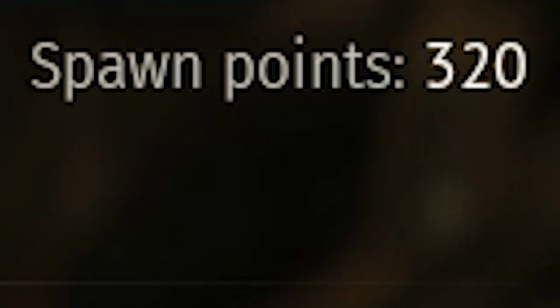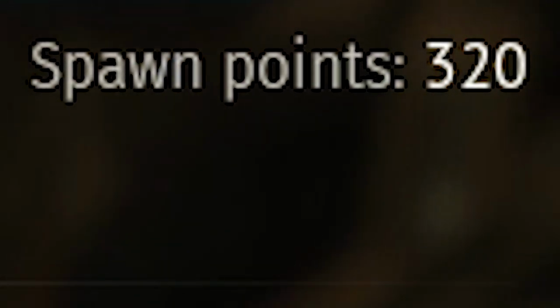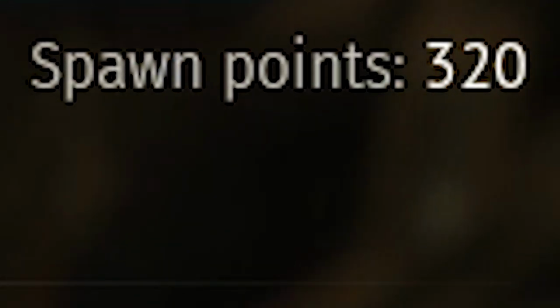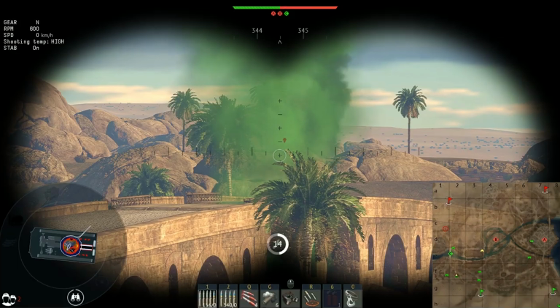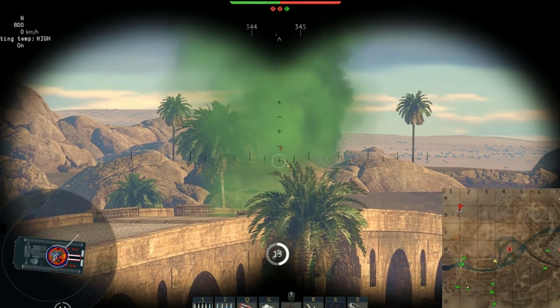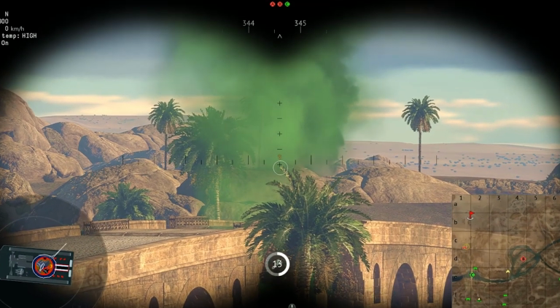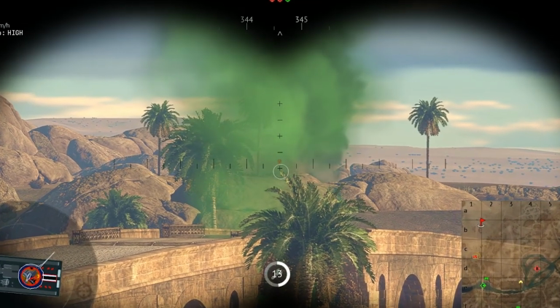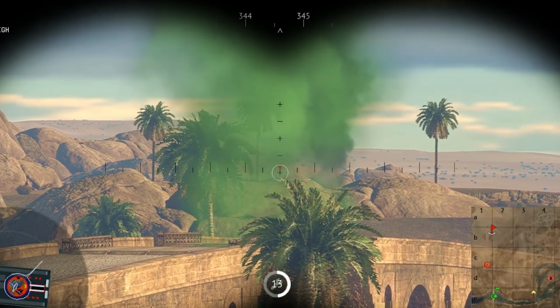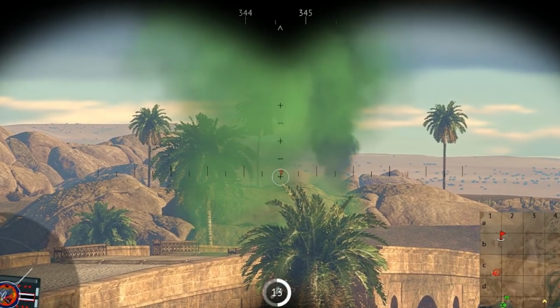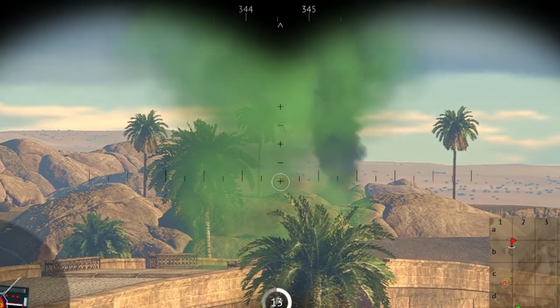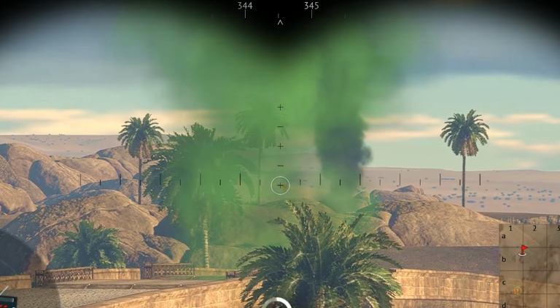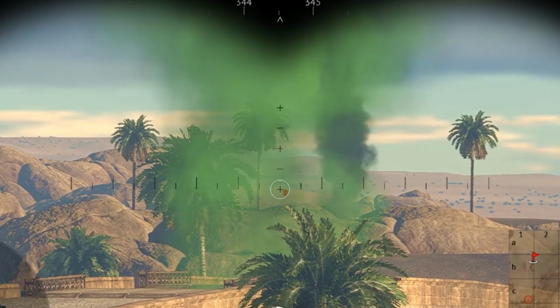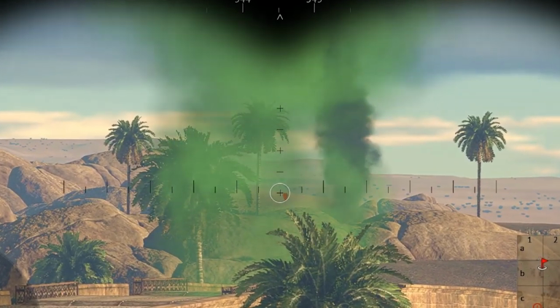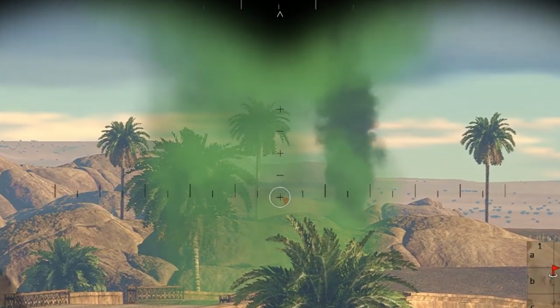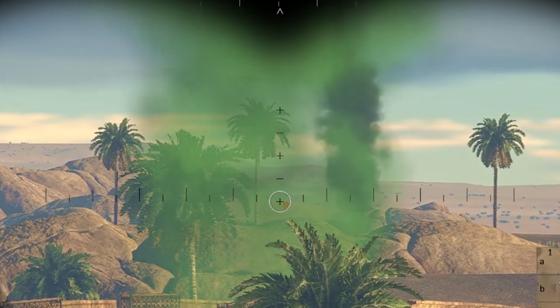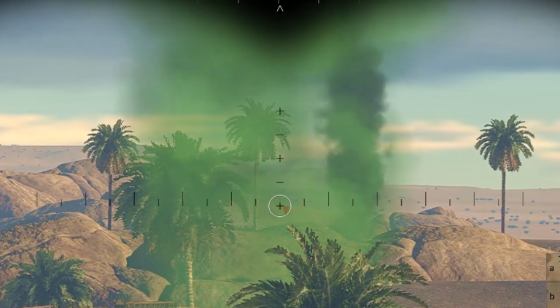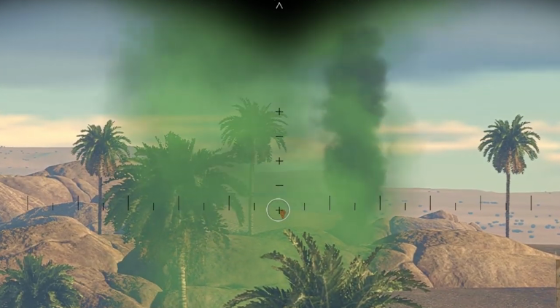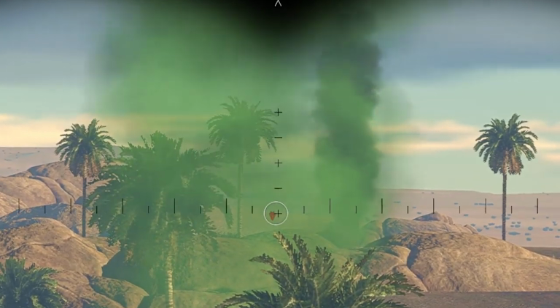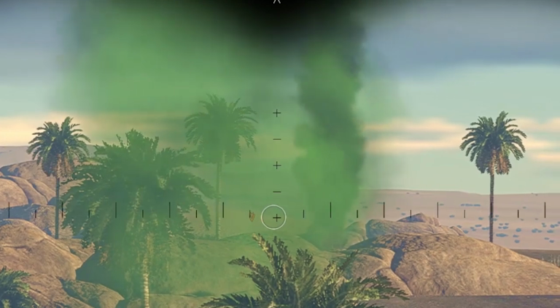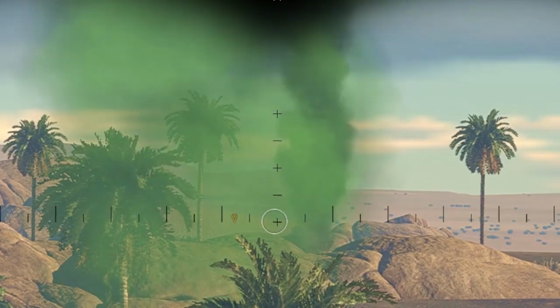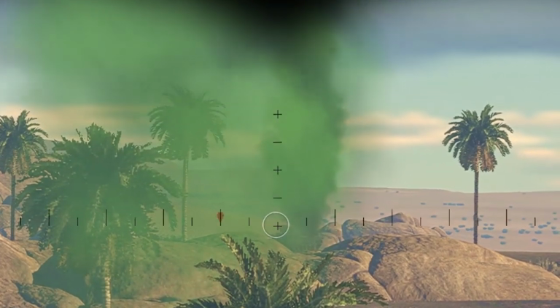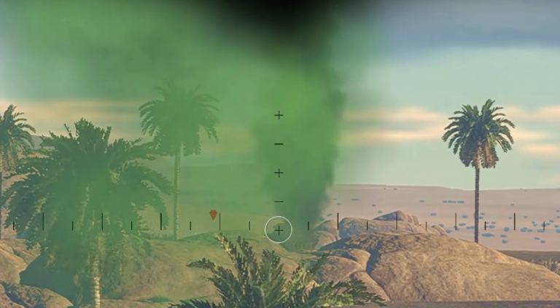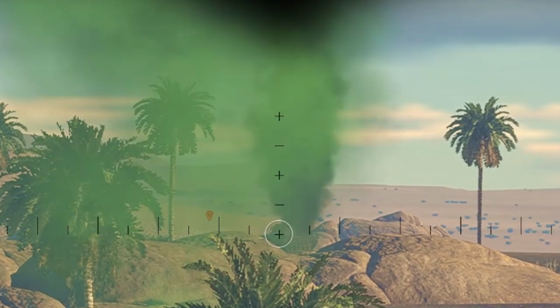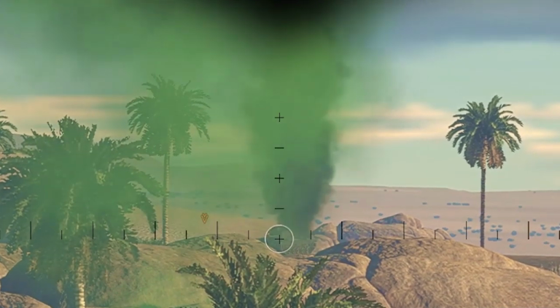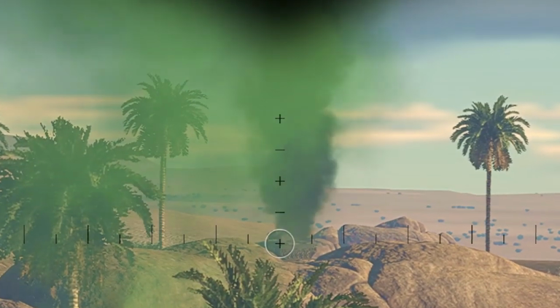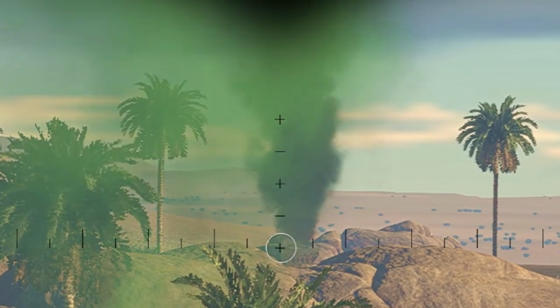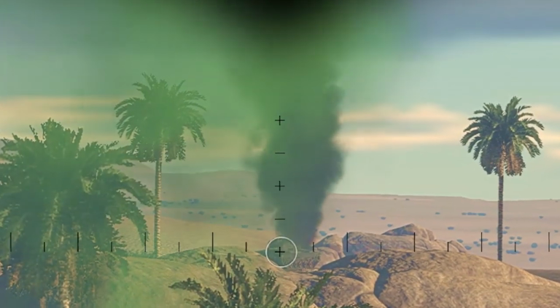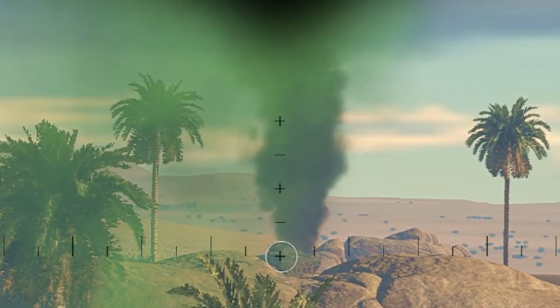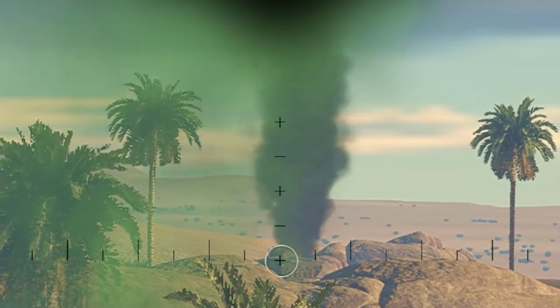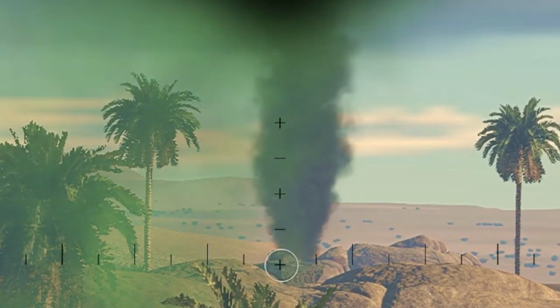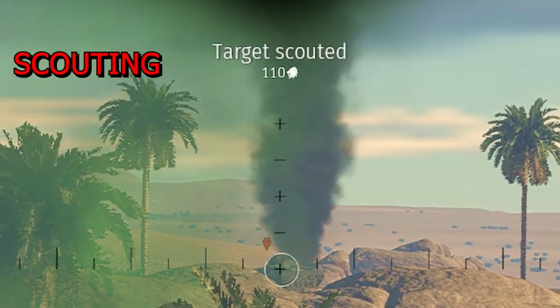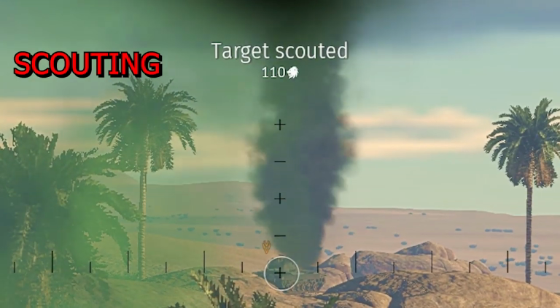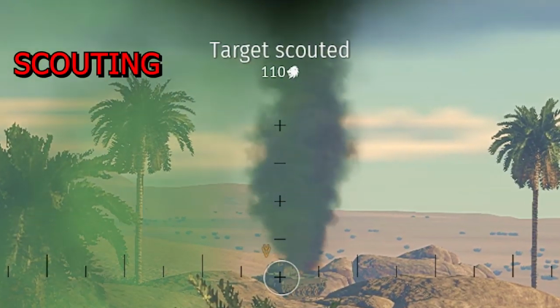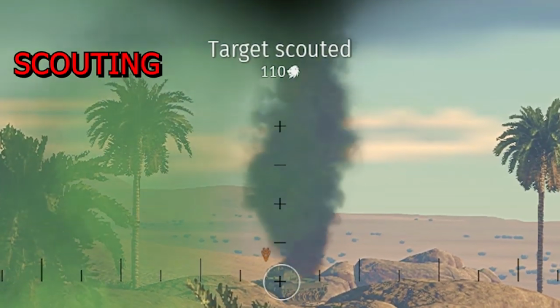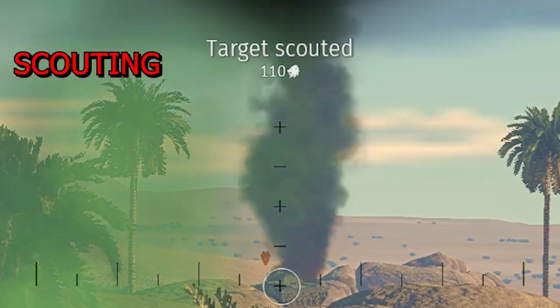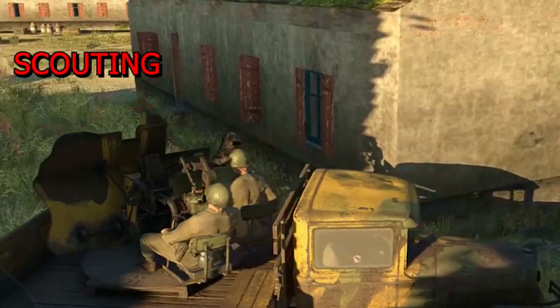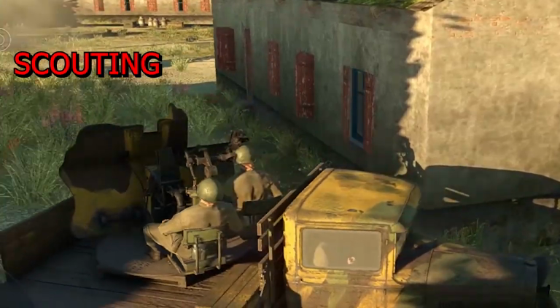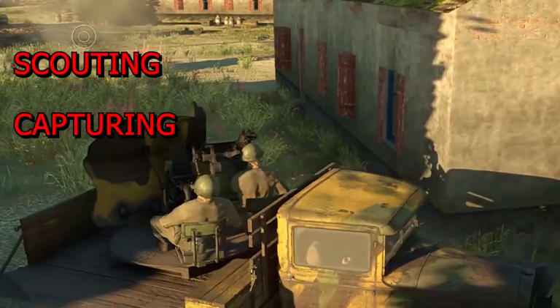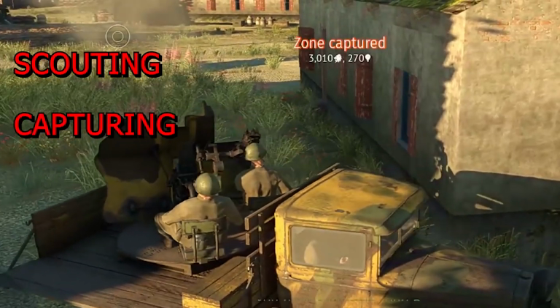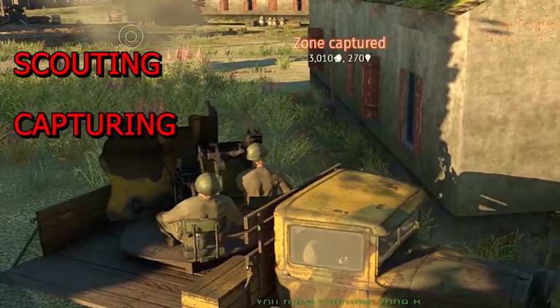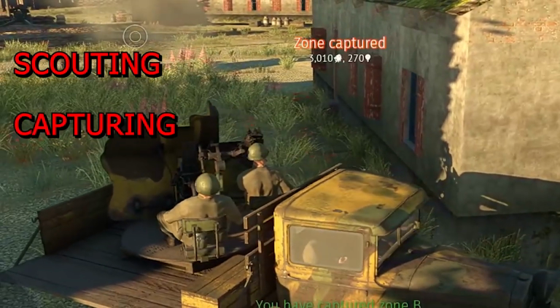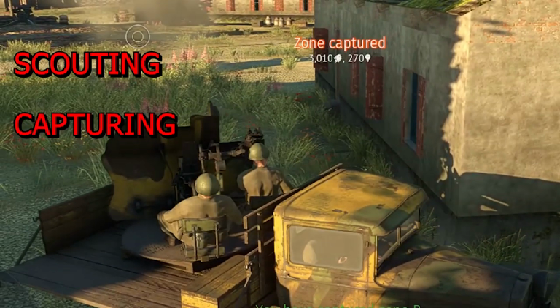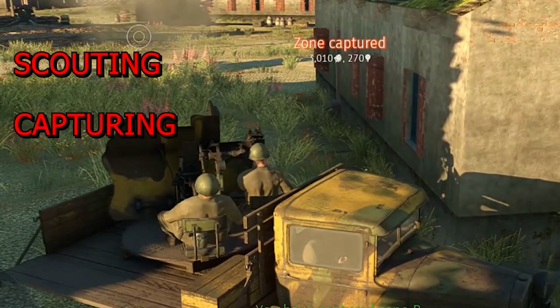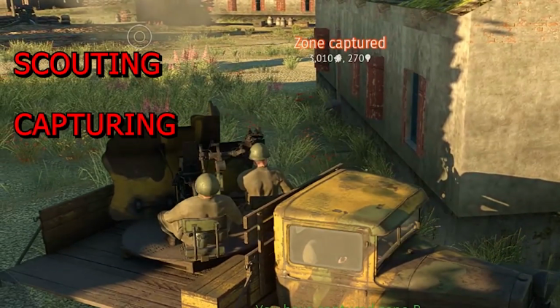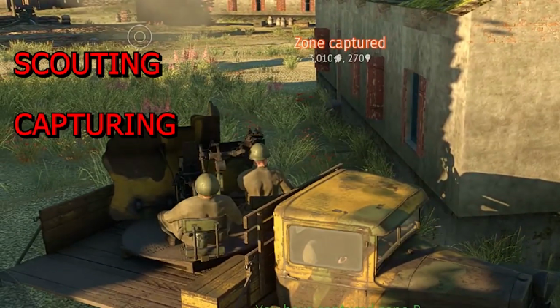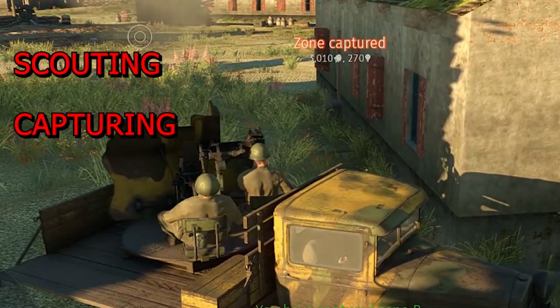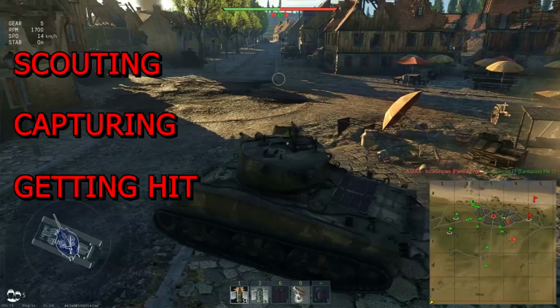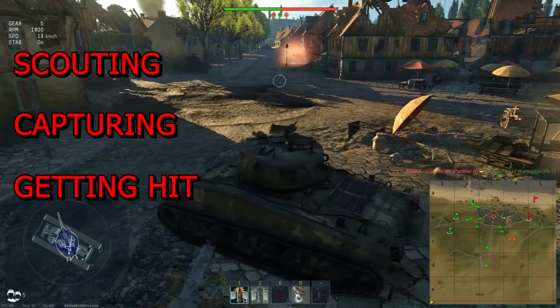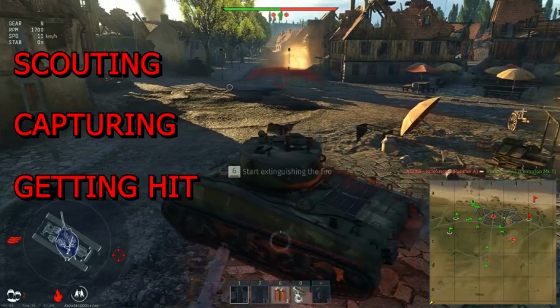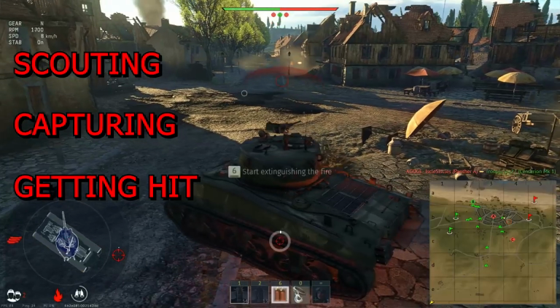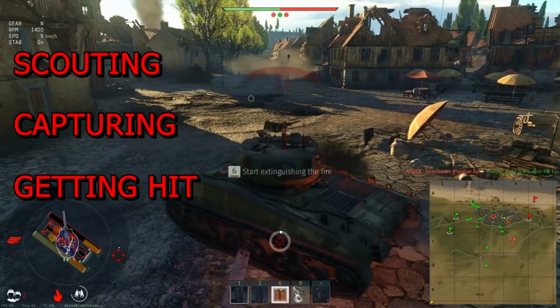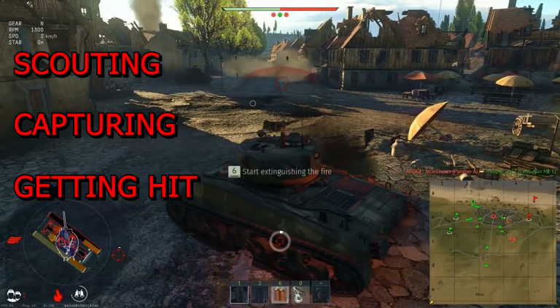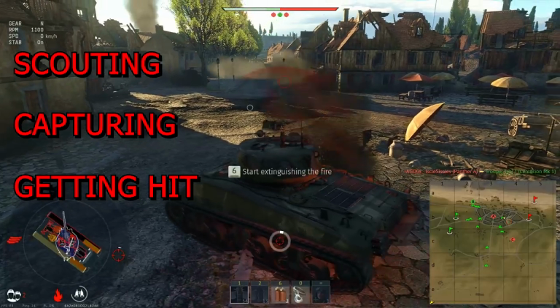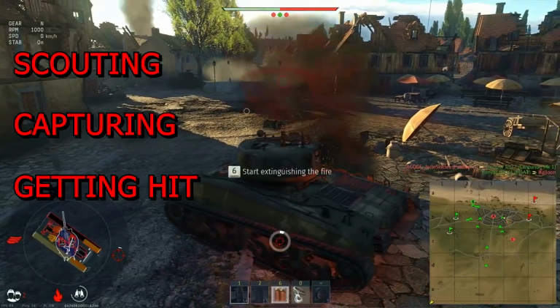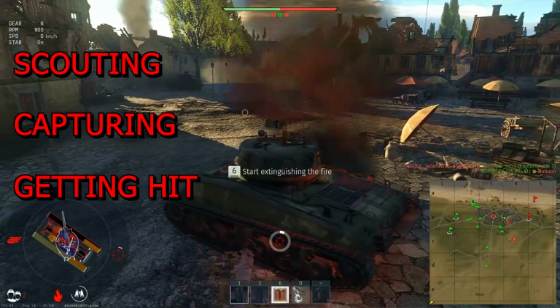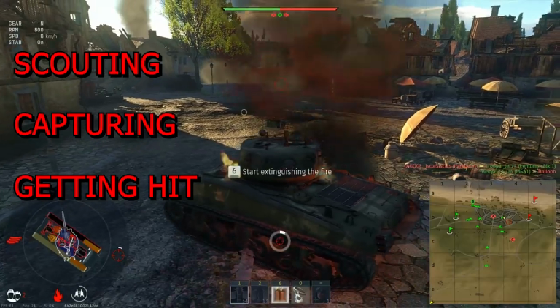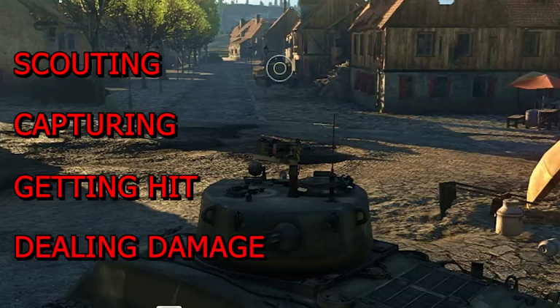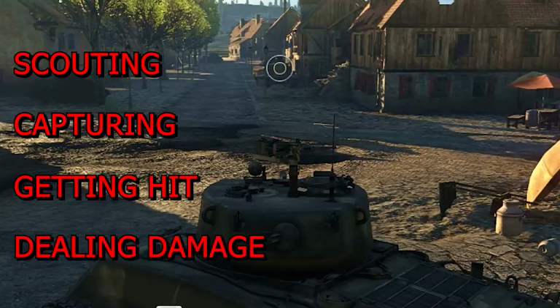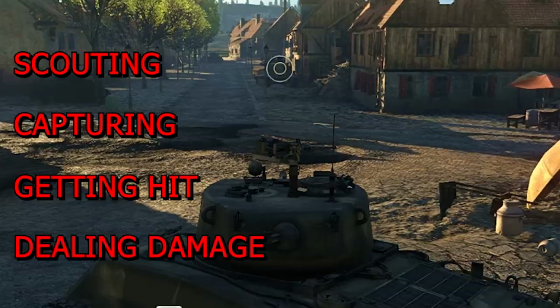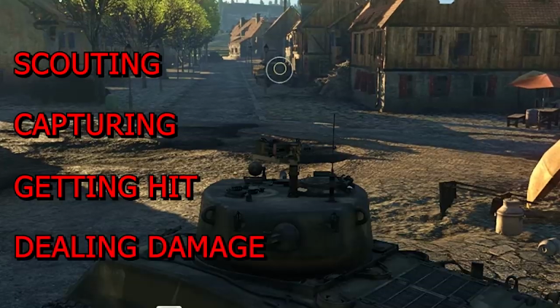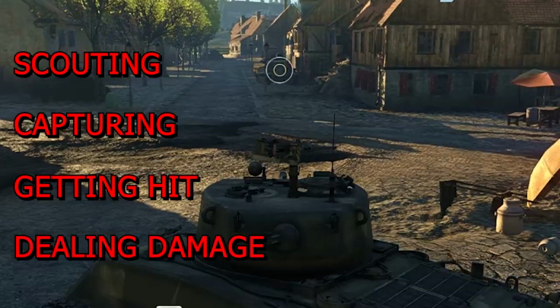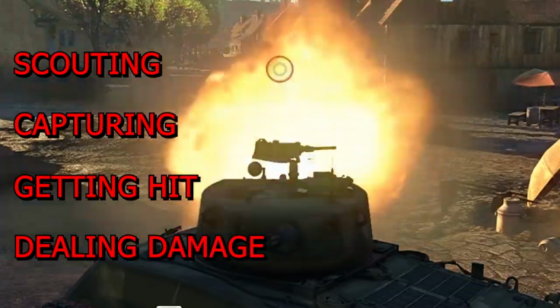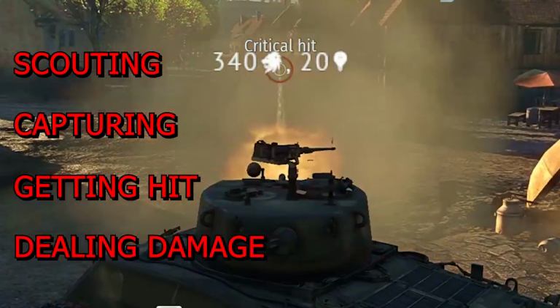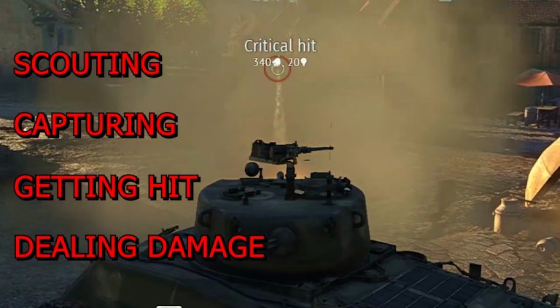There are four ways of generating spawn points: scouting, capturing, getting hit, and dealing damage.